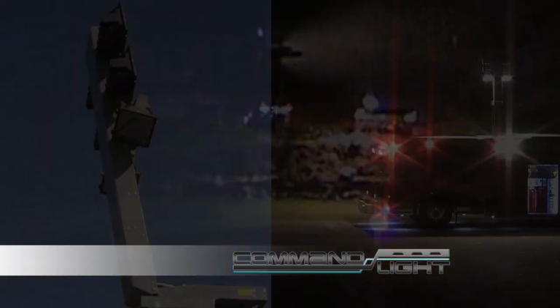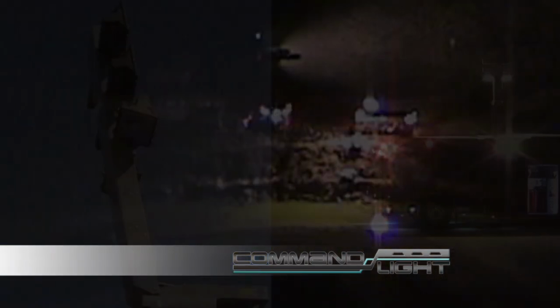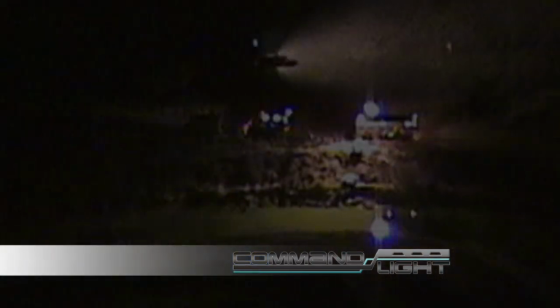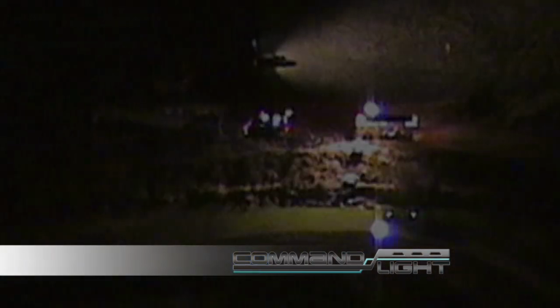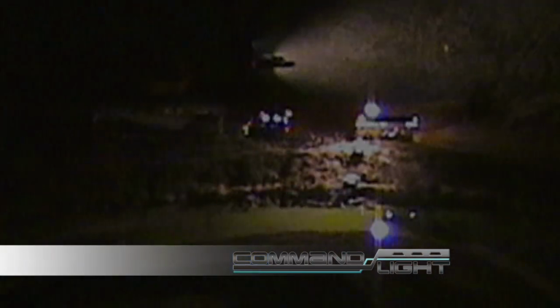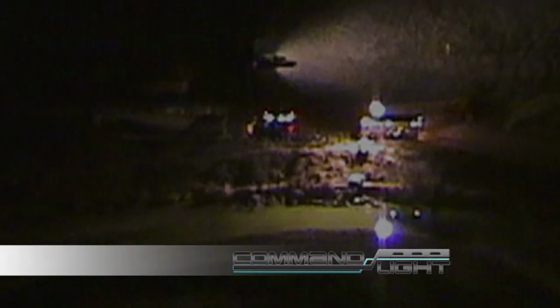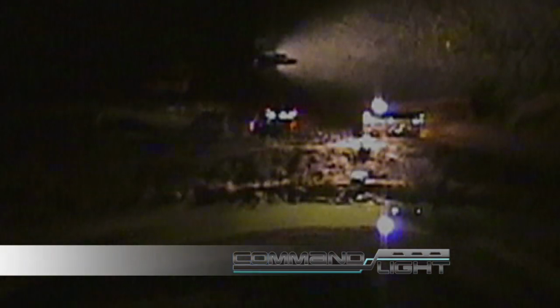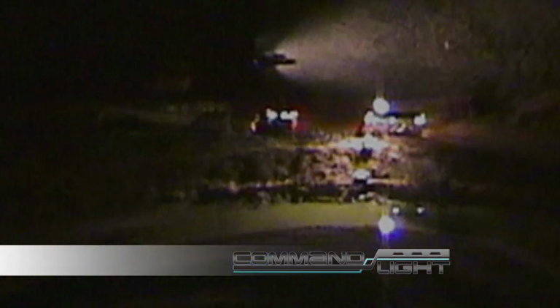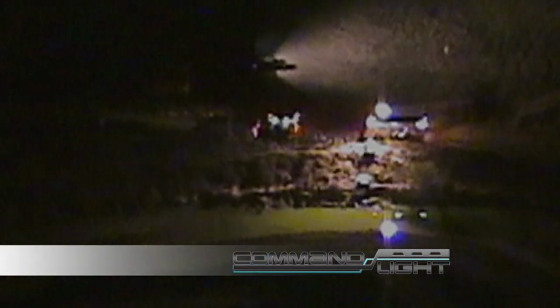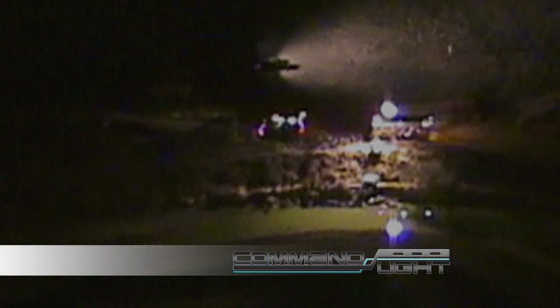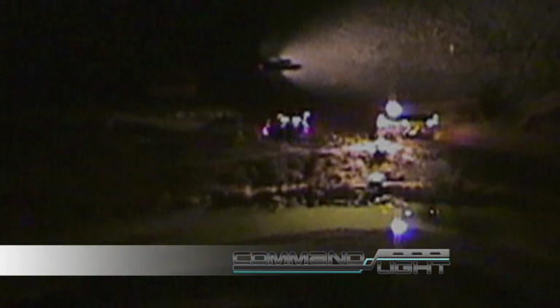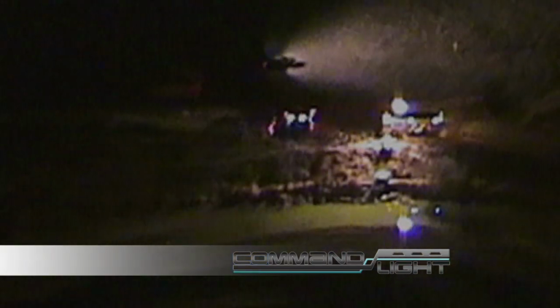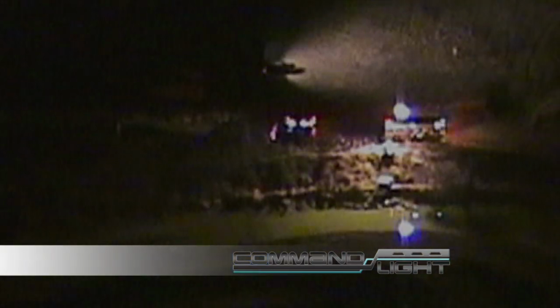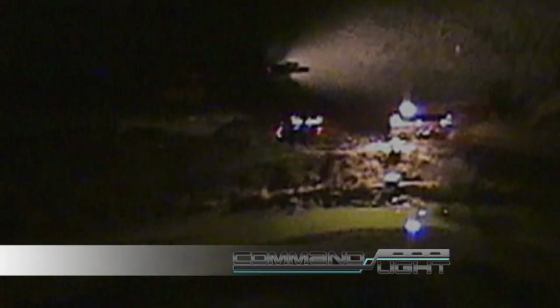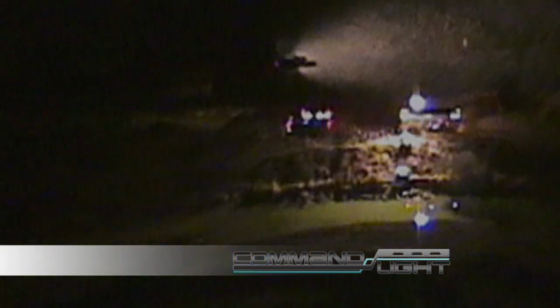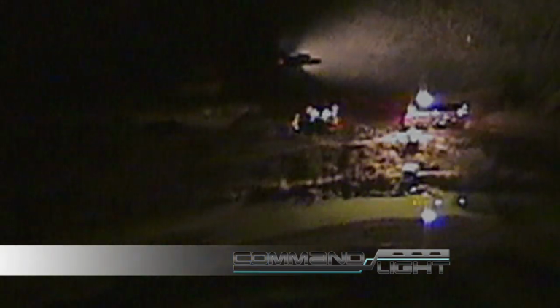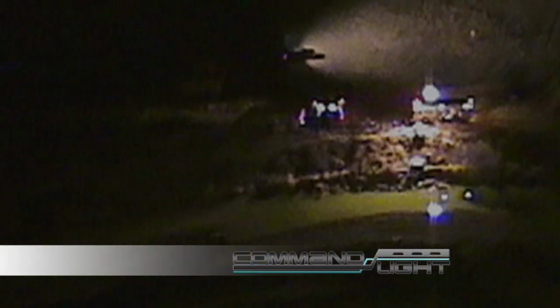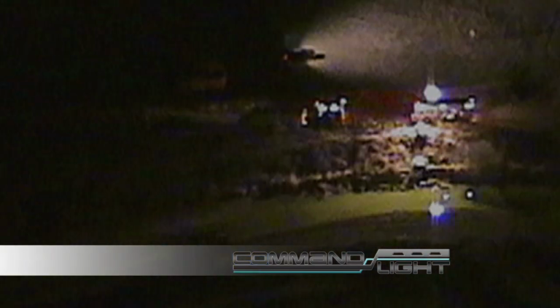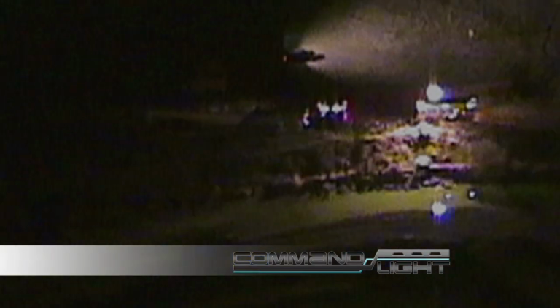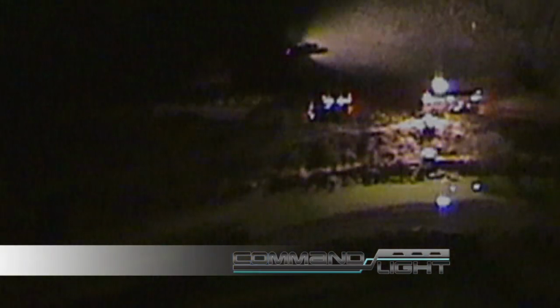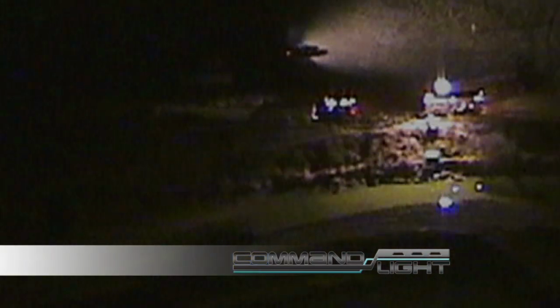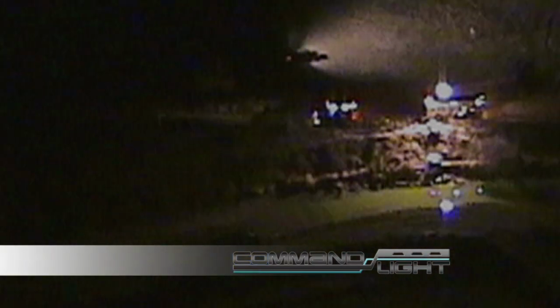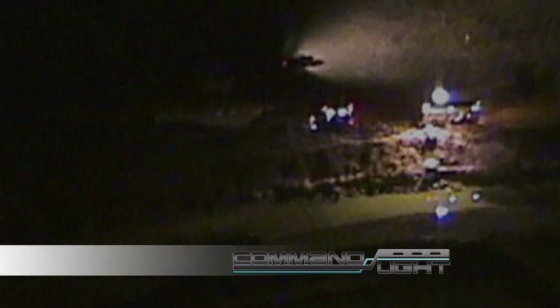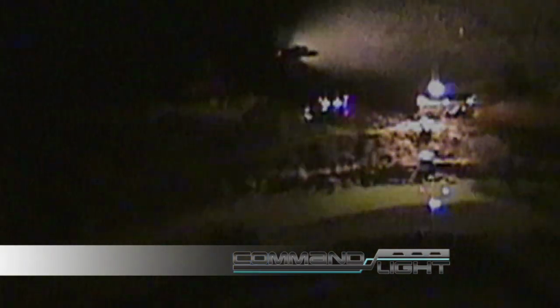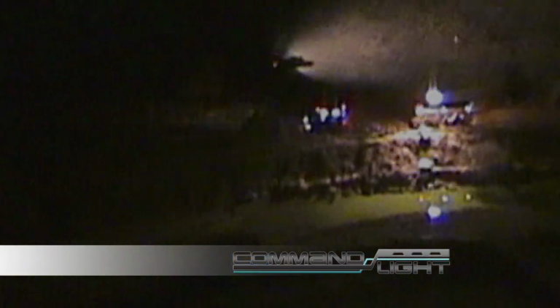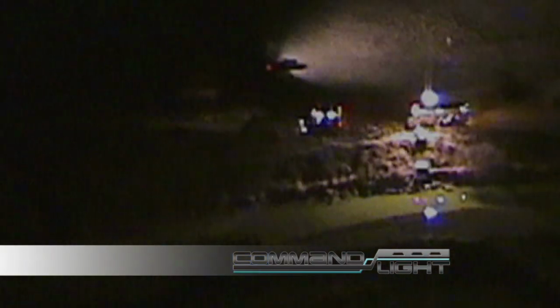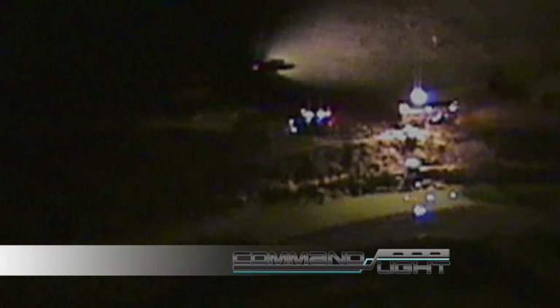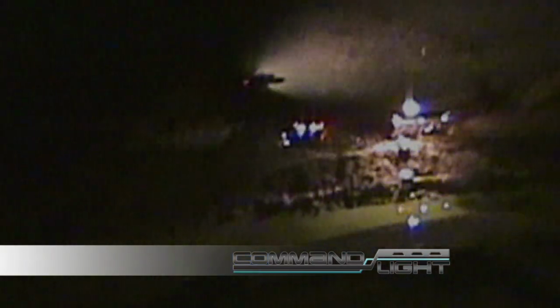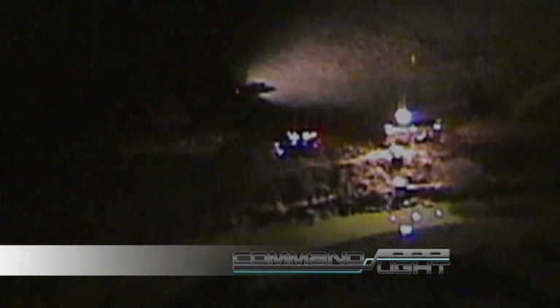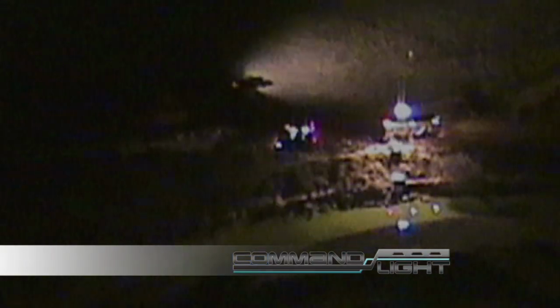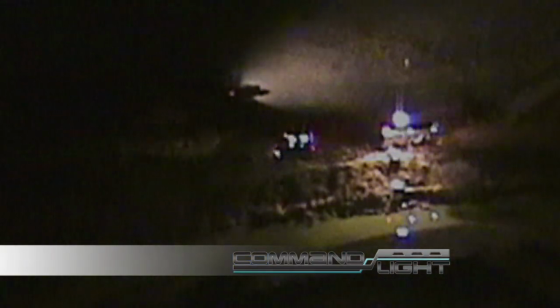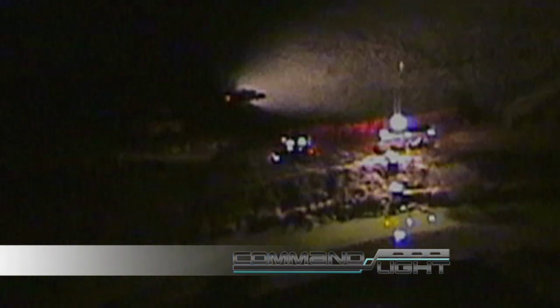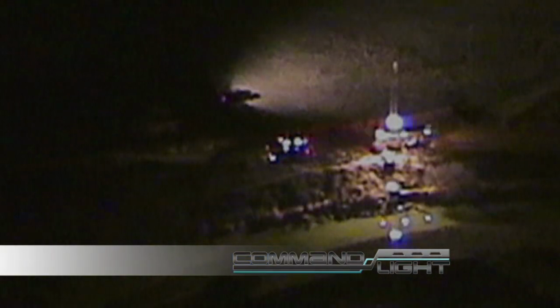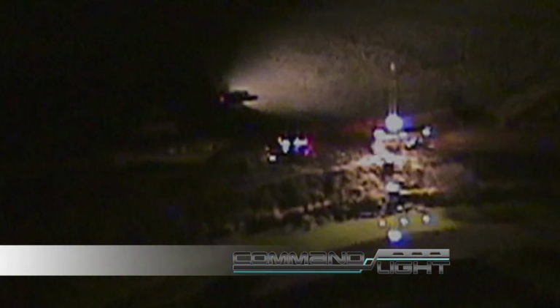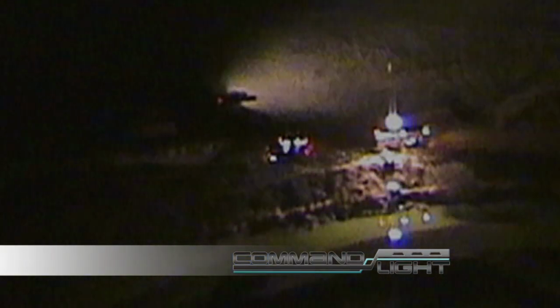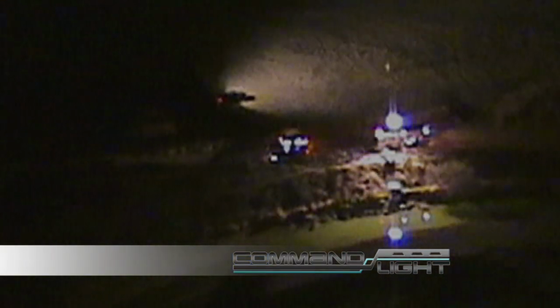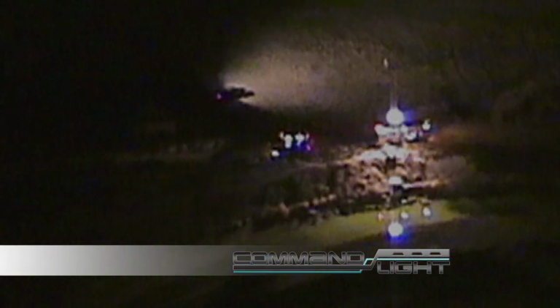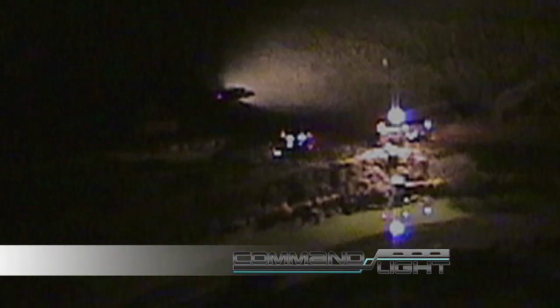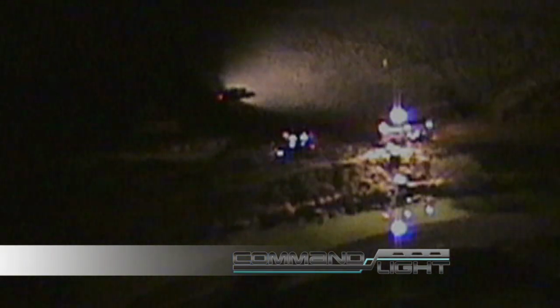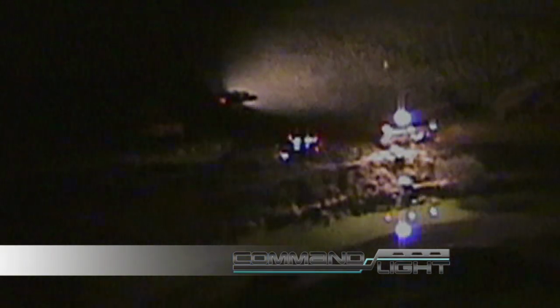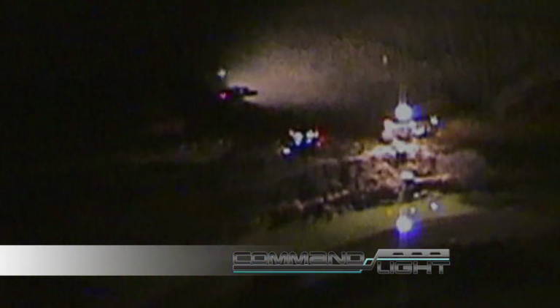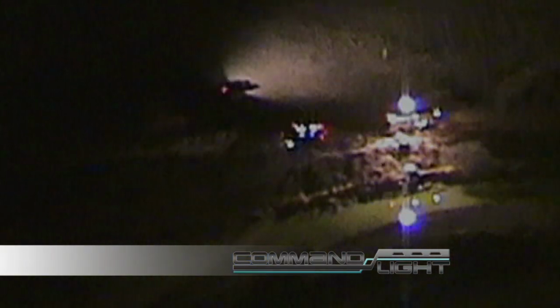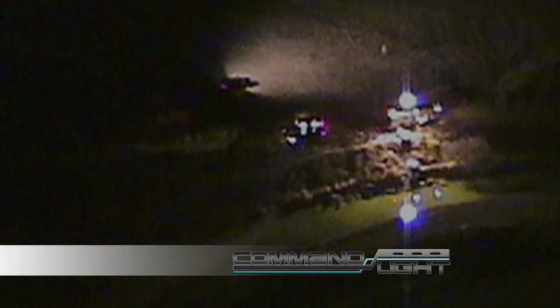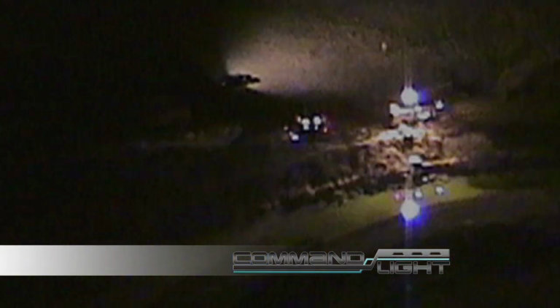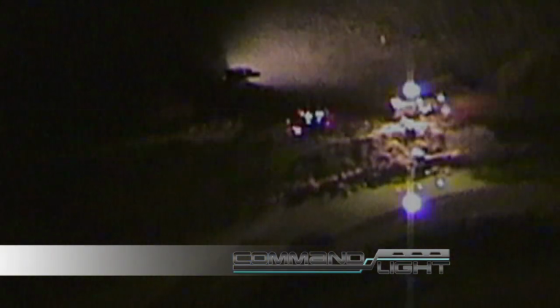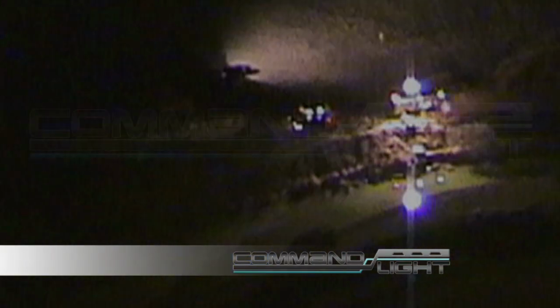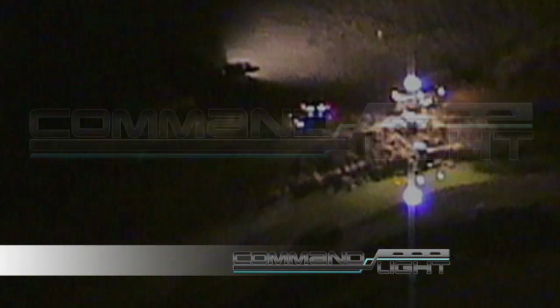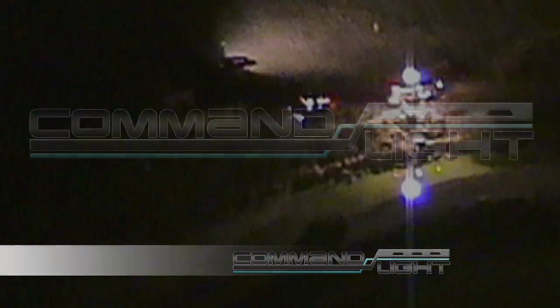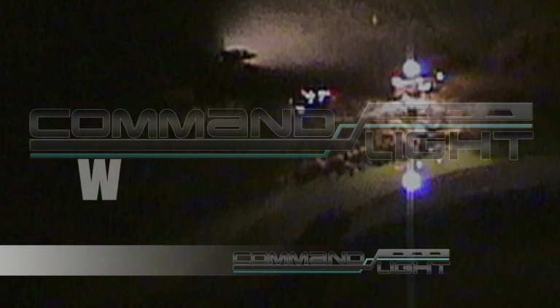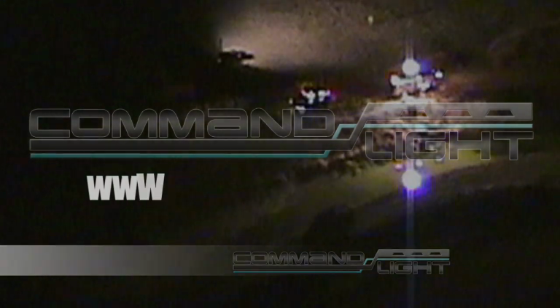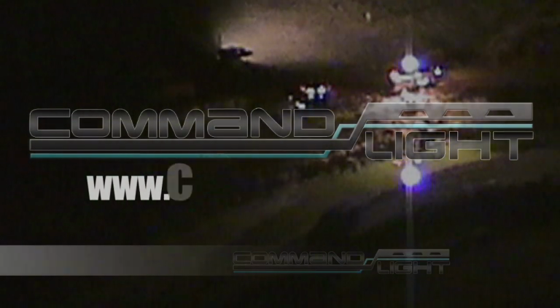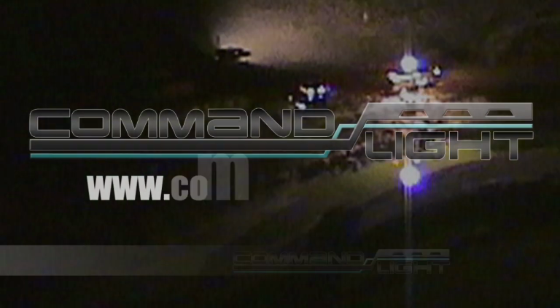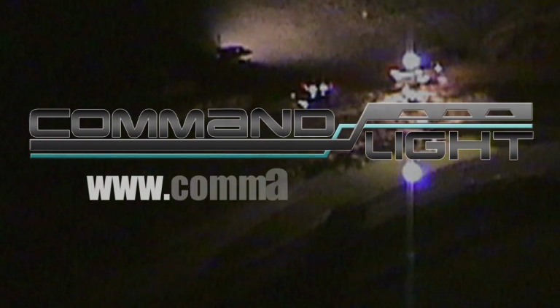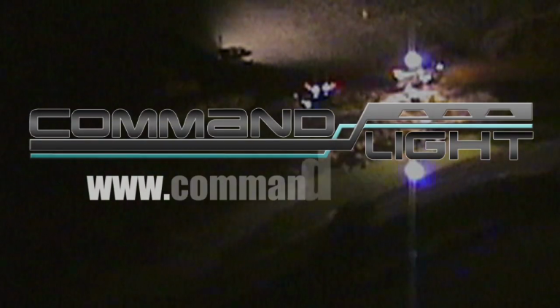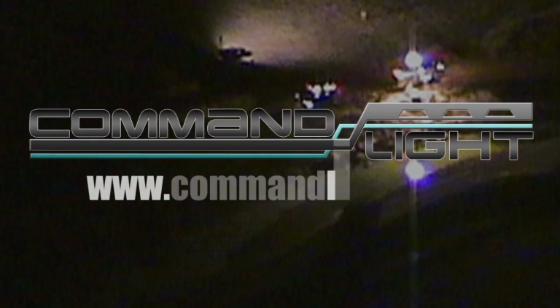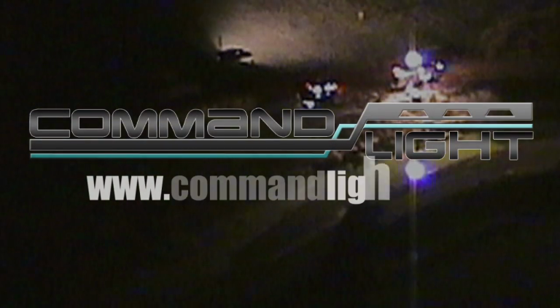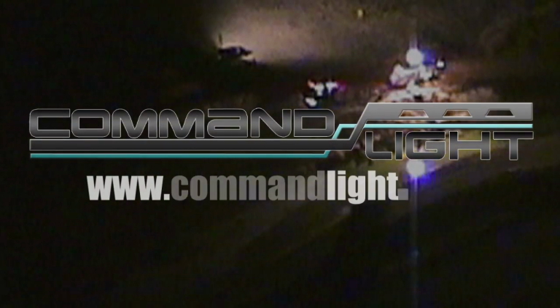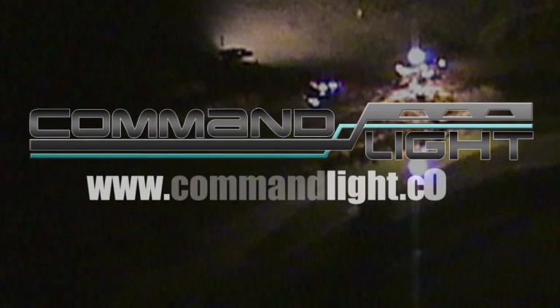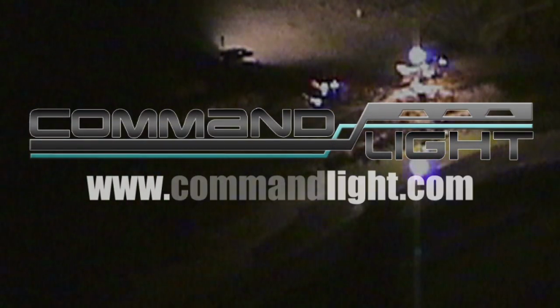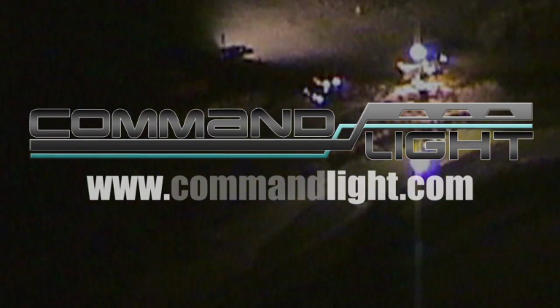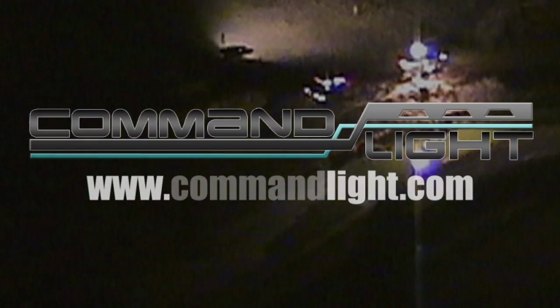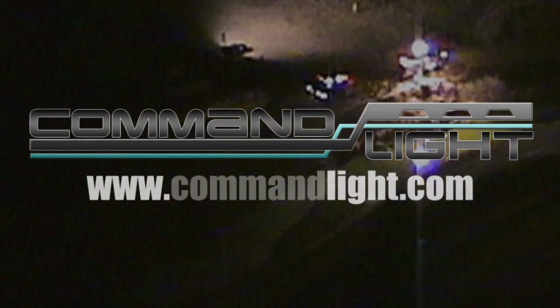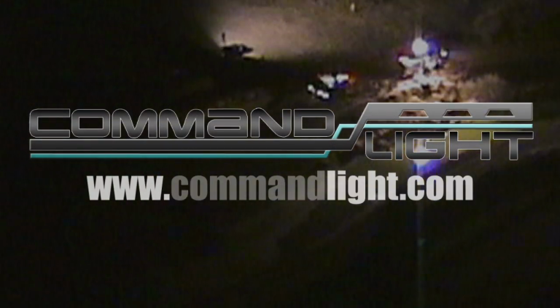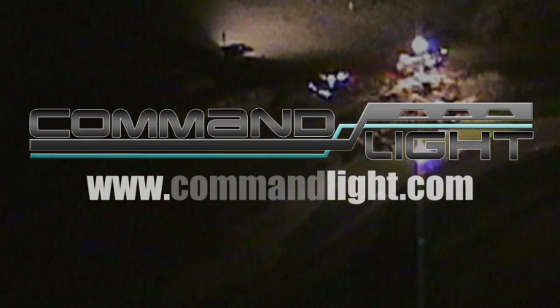To see what you've been missing, contact your local dealer, connect with us on Facebook, or visit us on the web at commandlight.com.